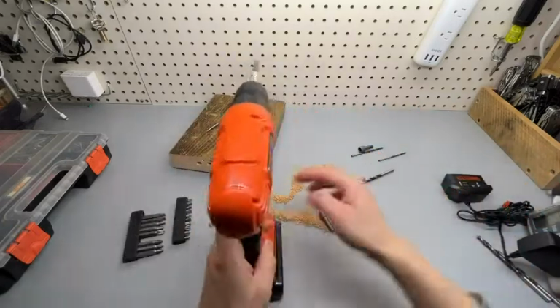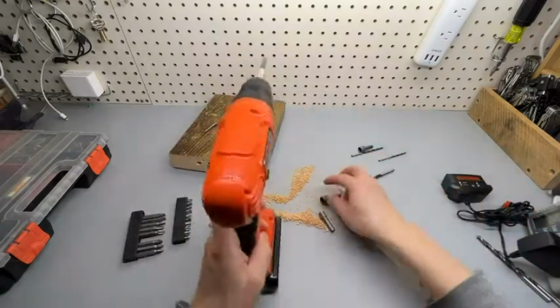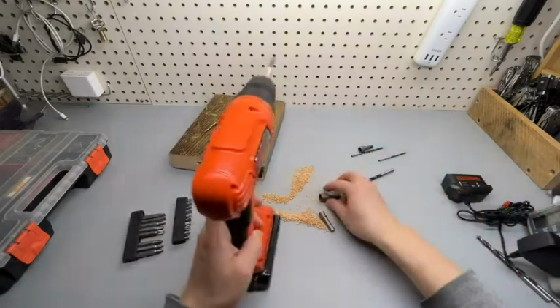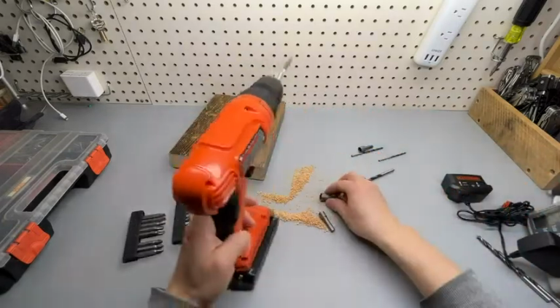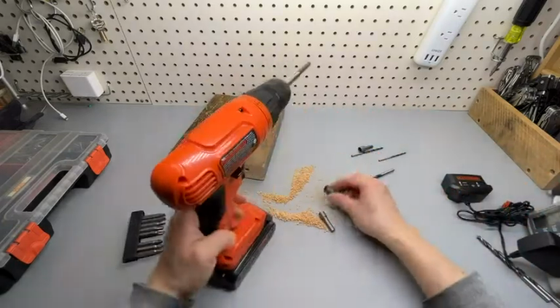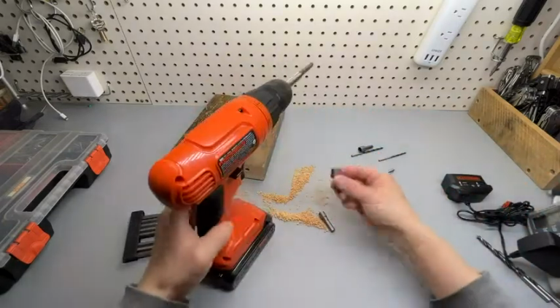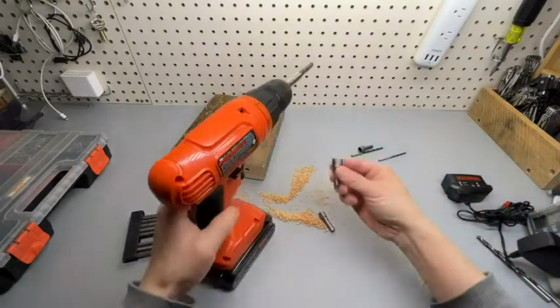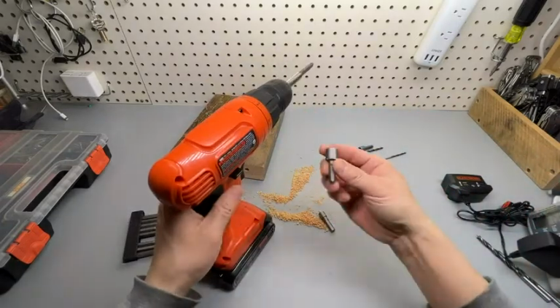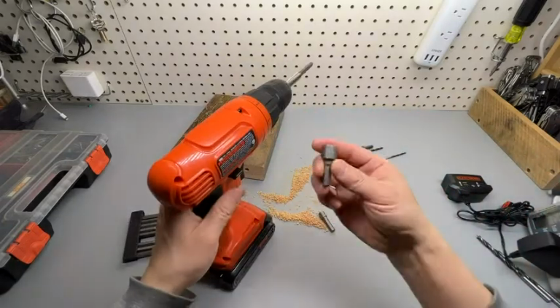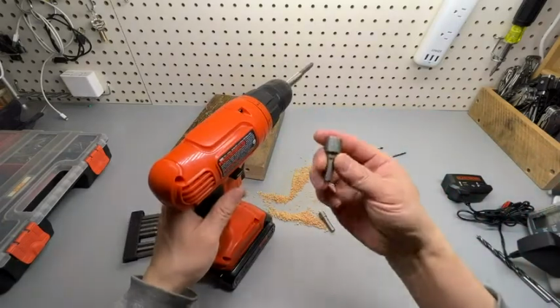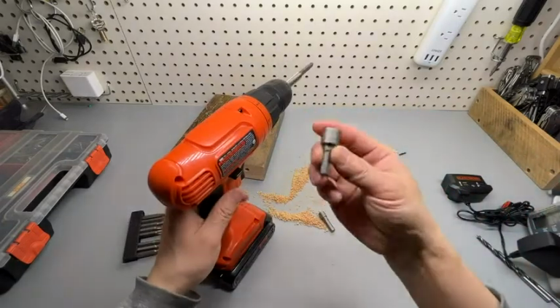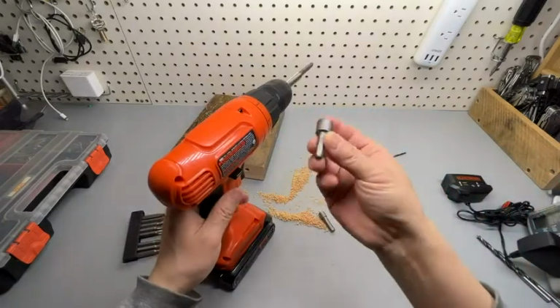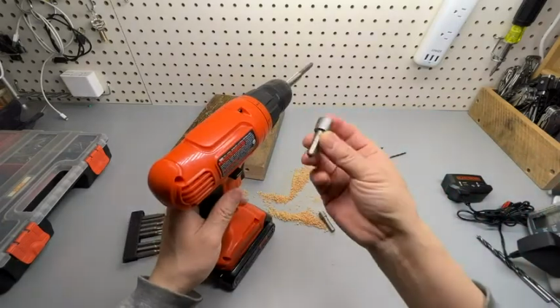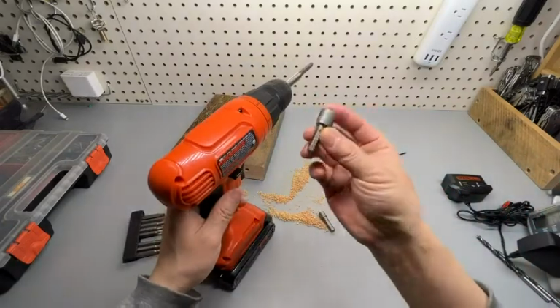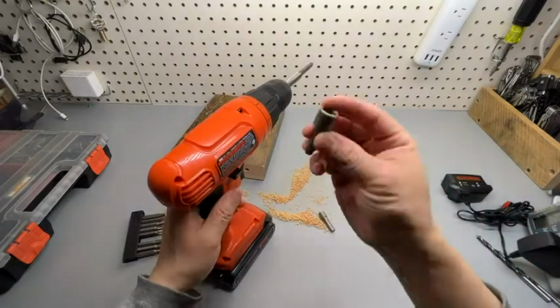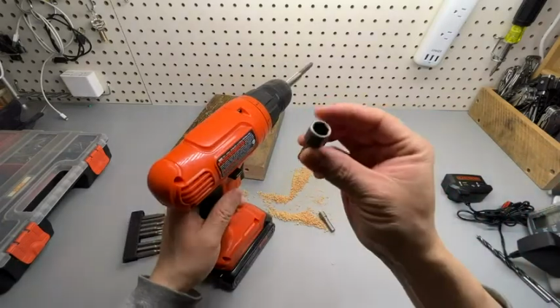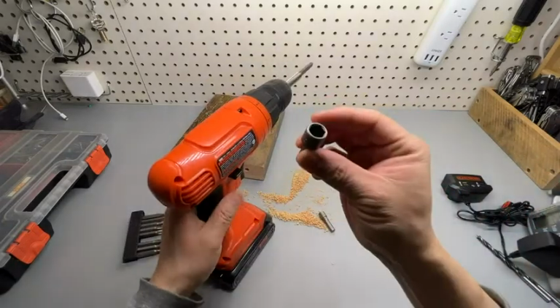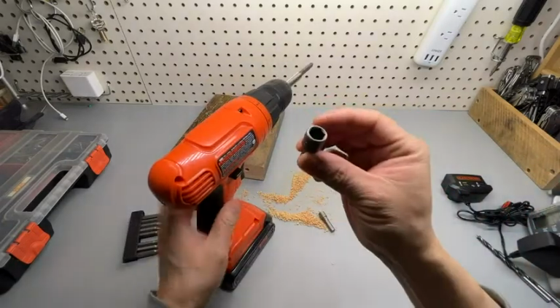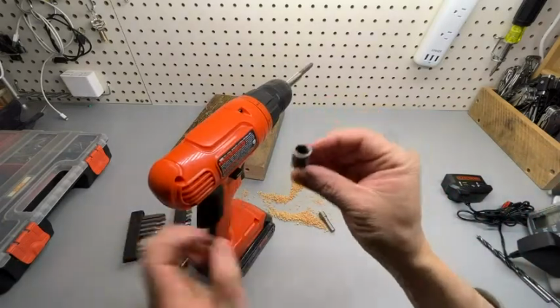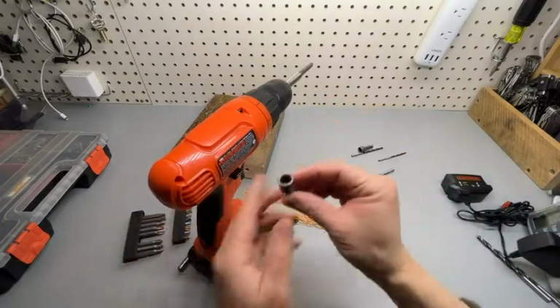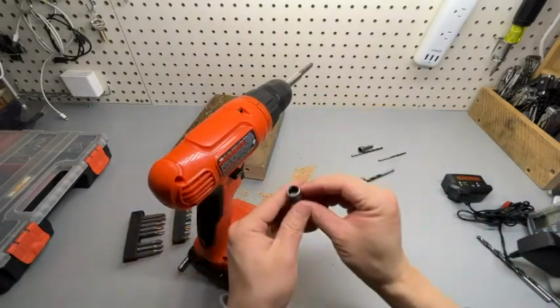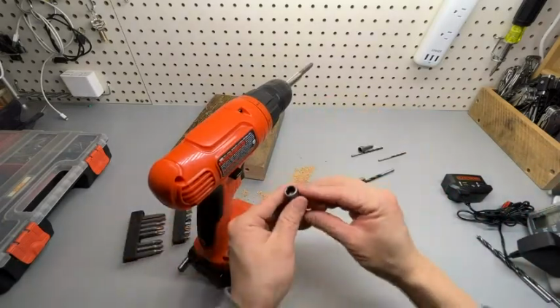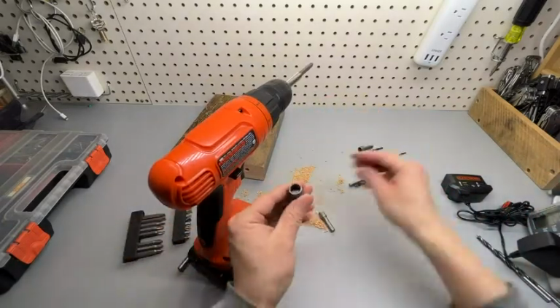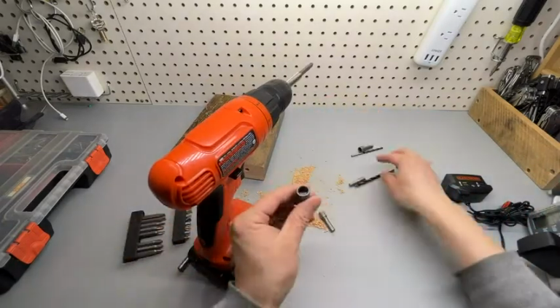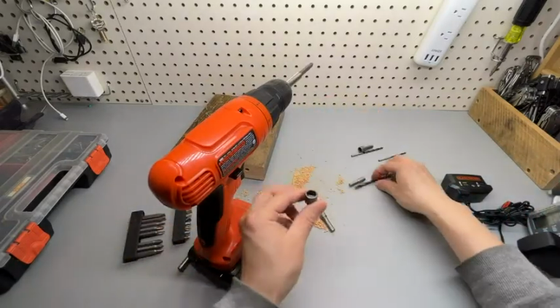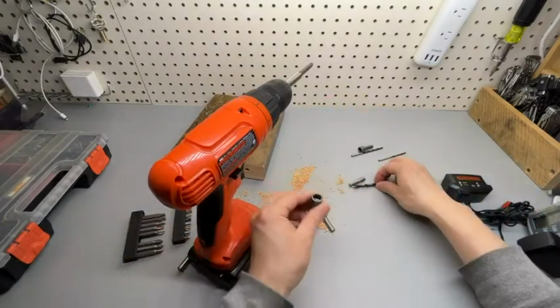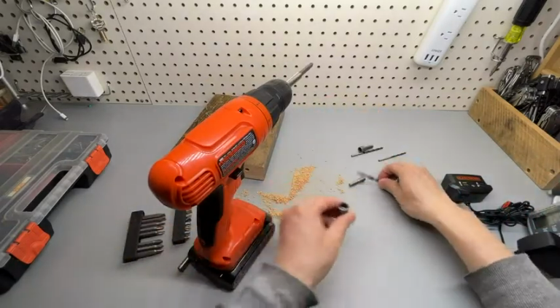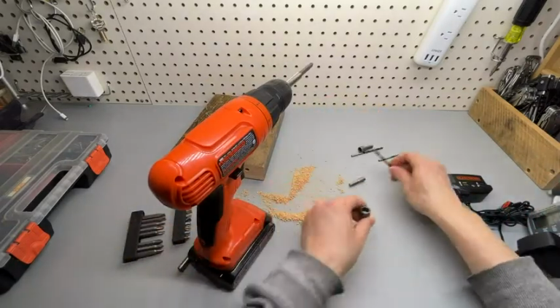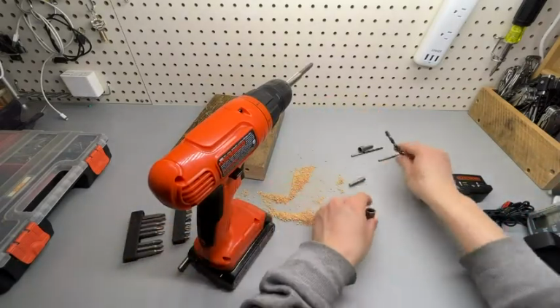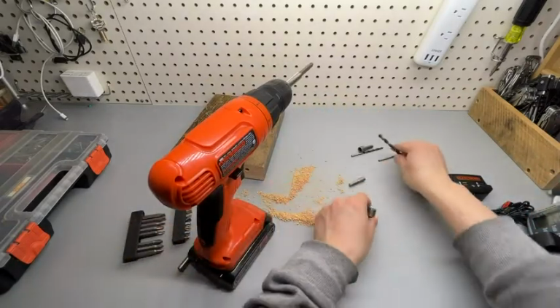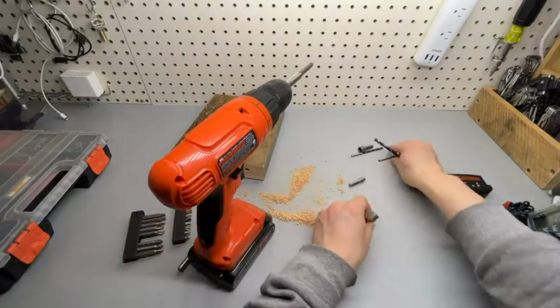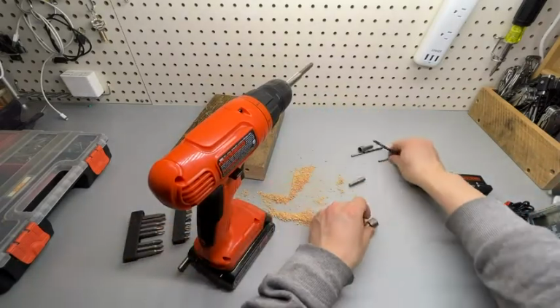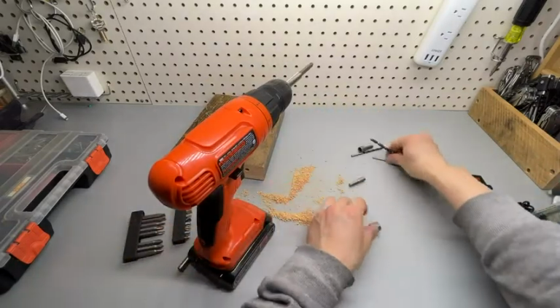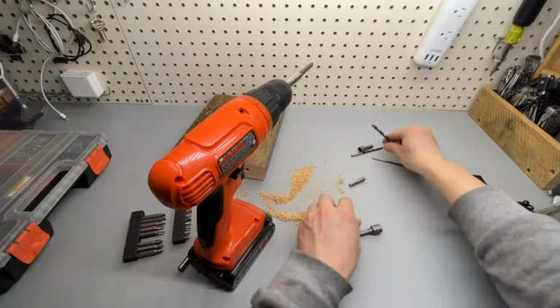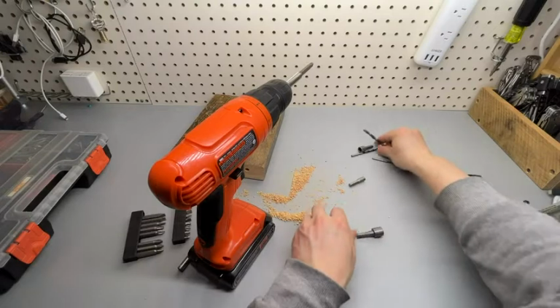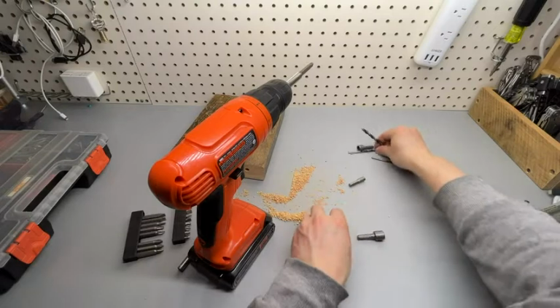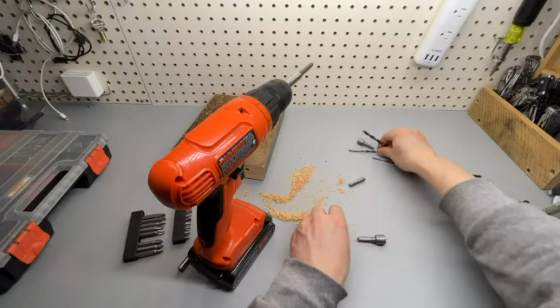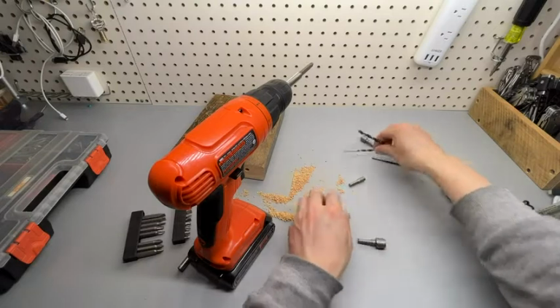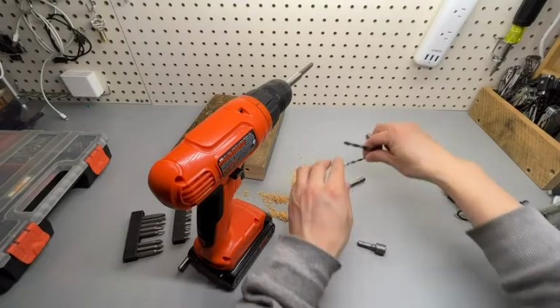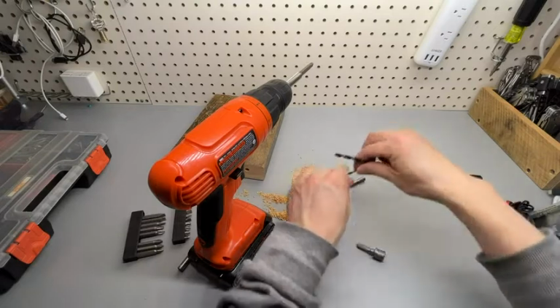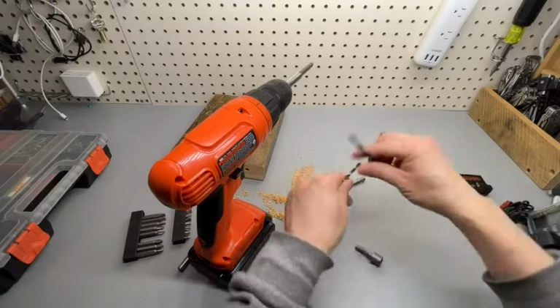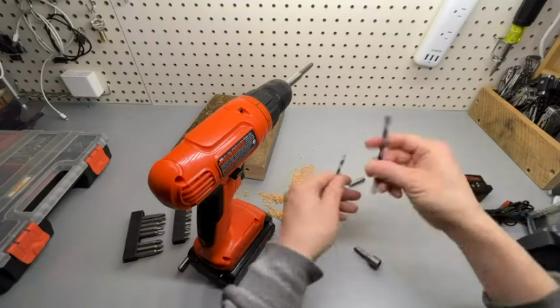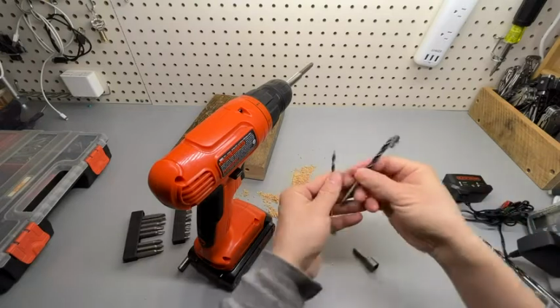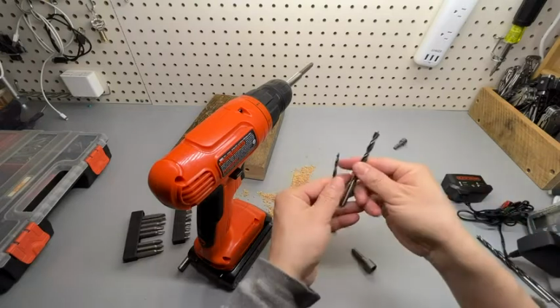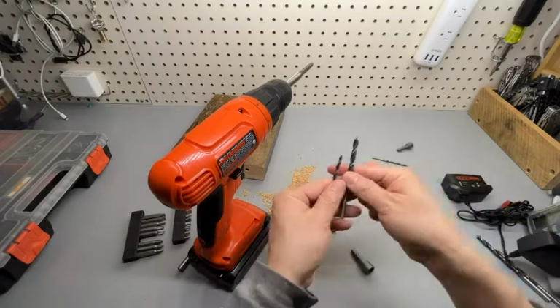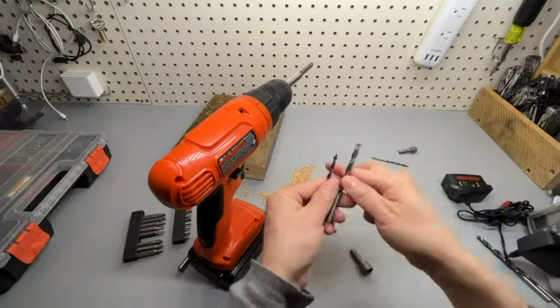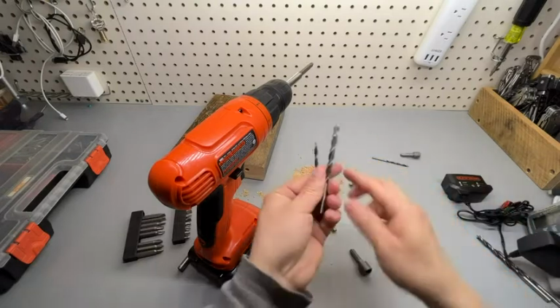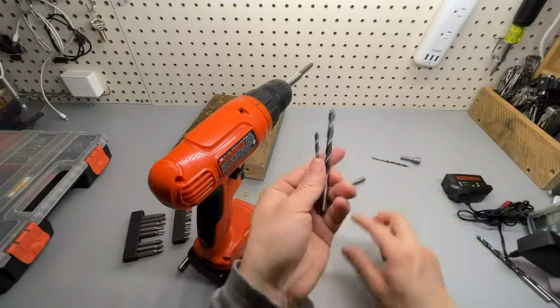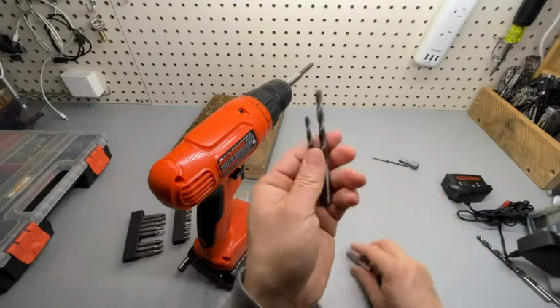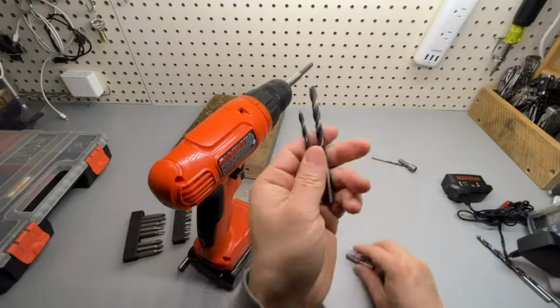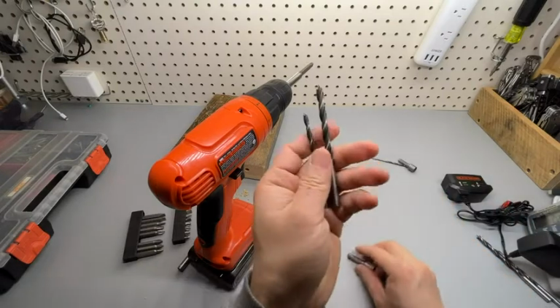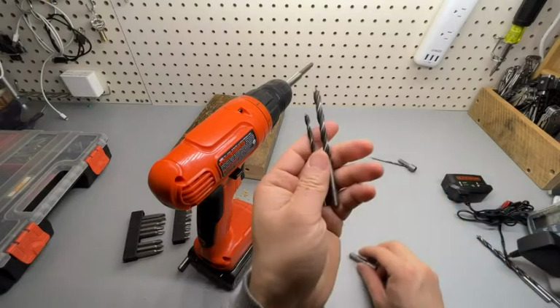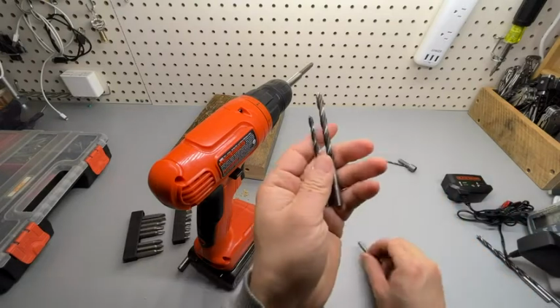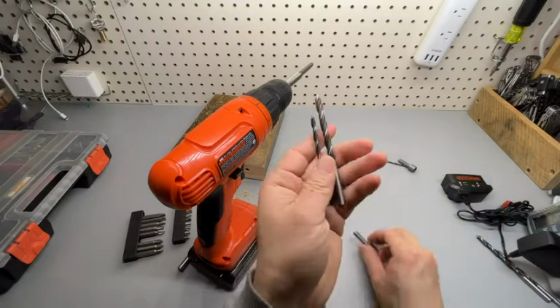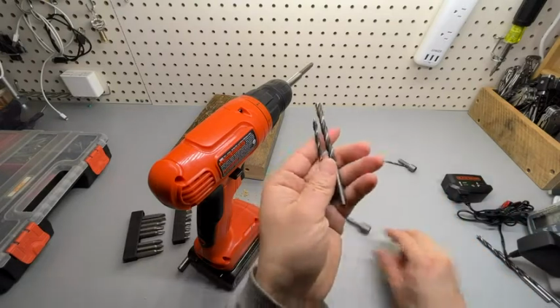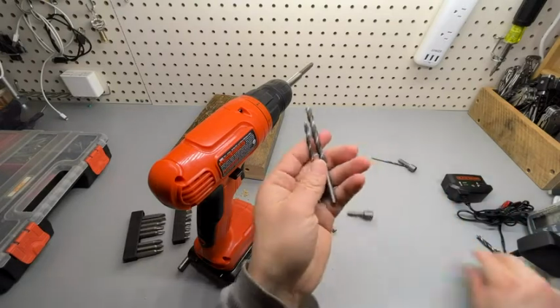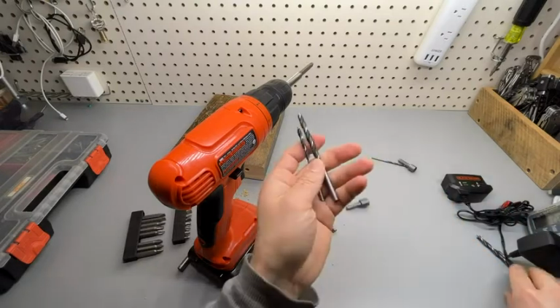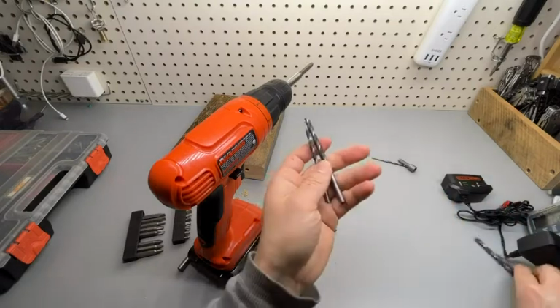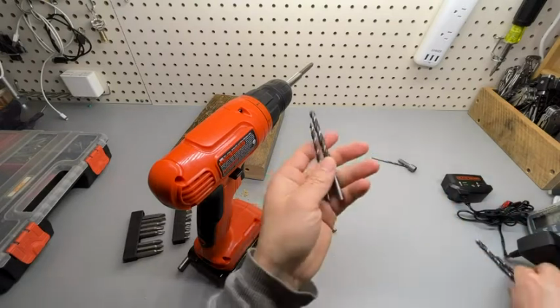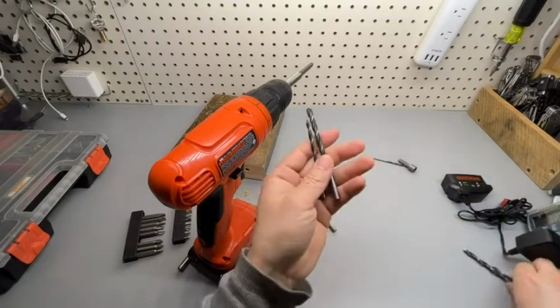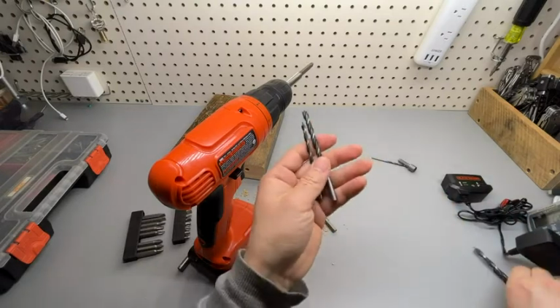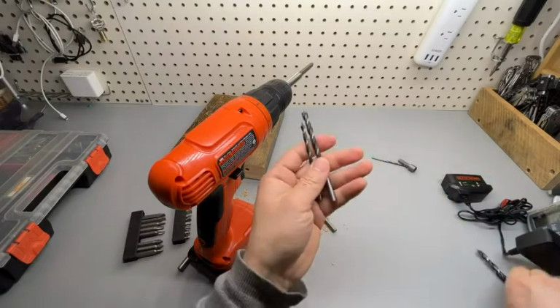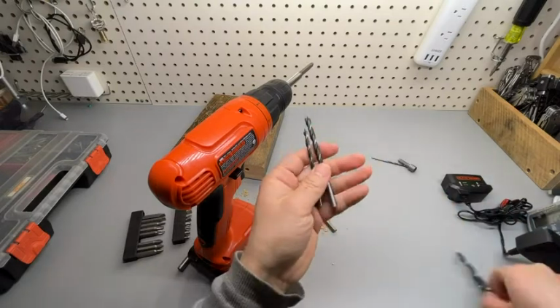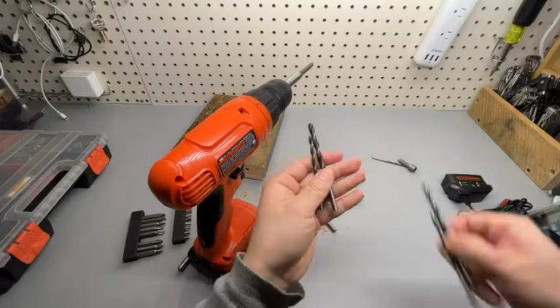You can also get the nut drivers and drill bits of different sizes.